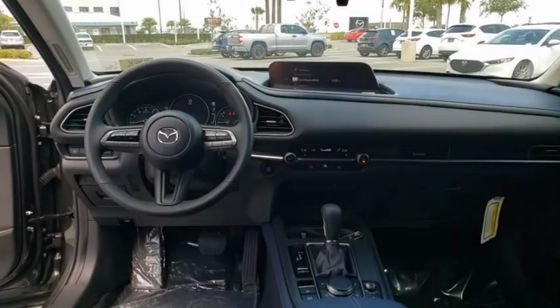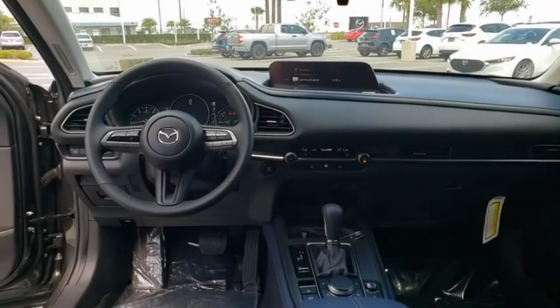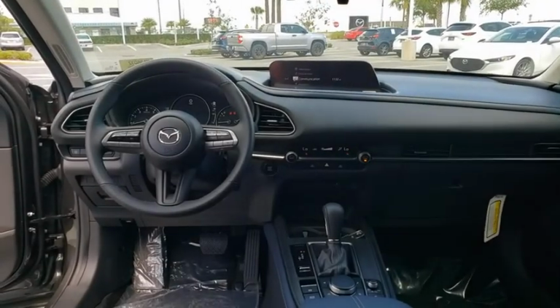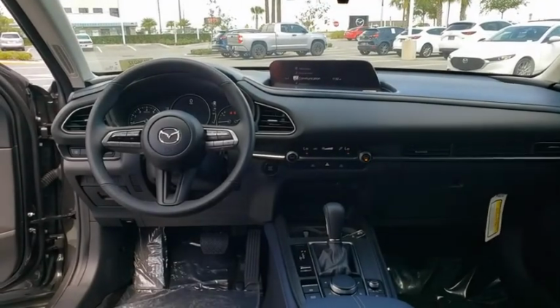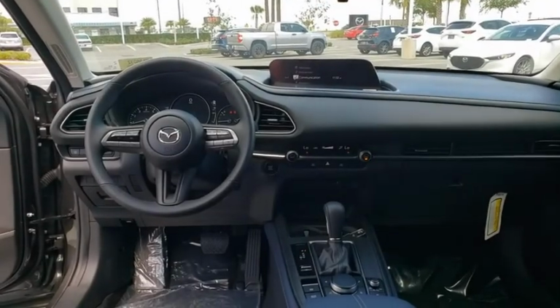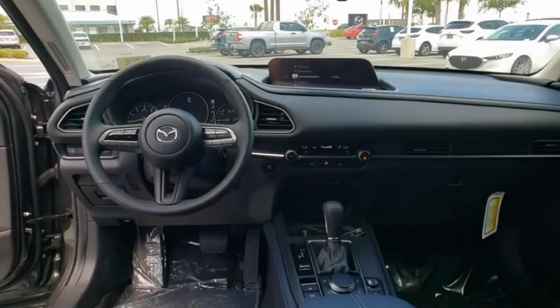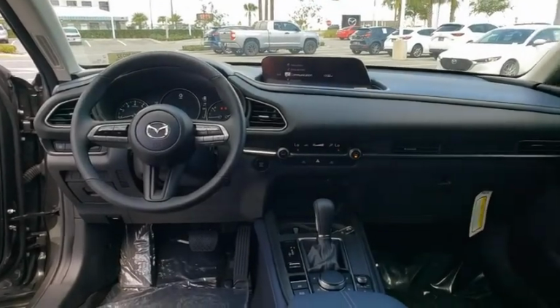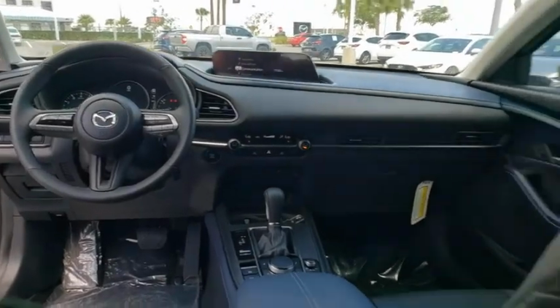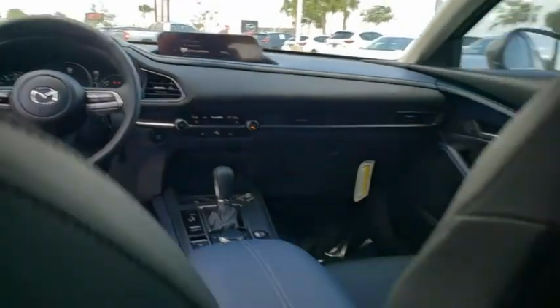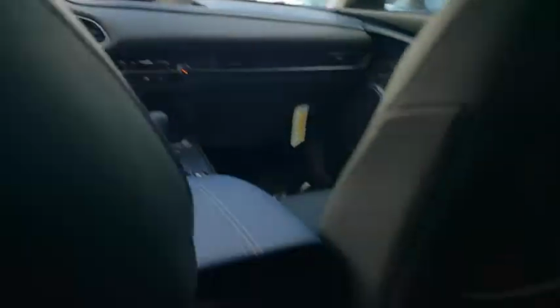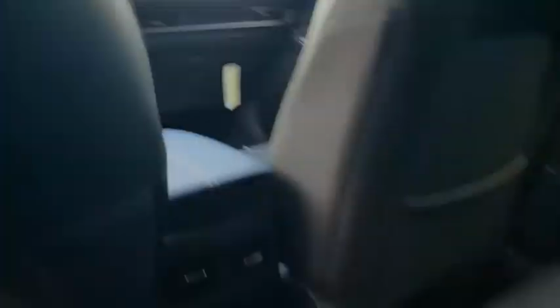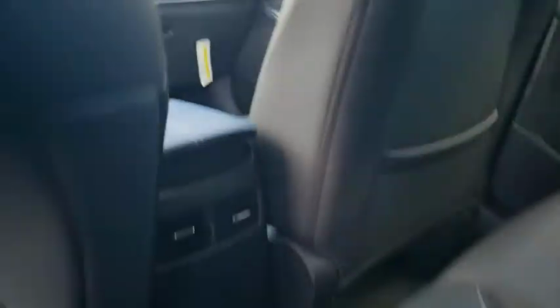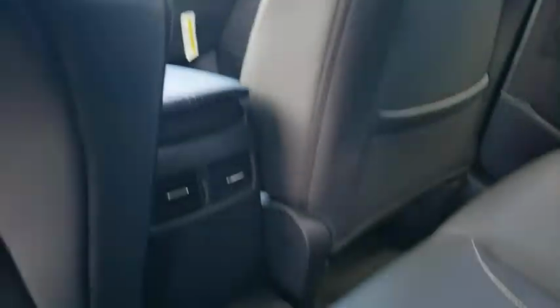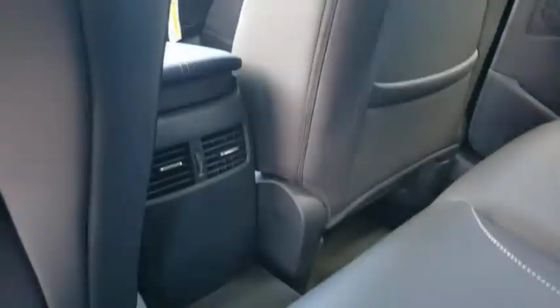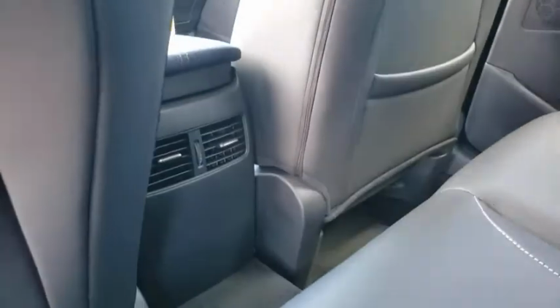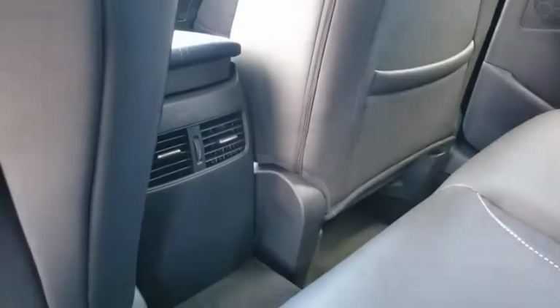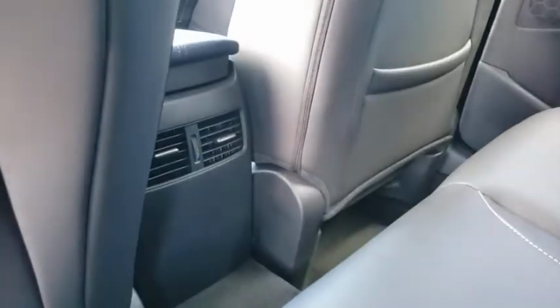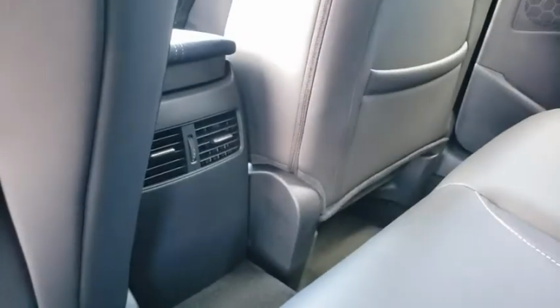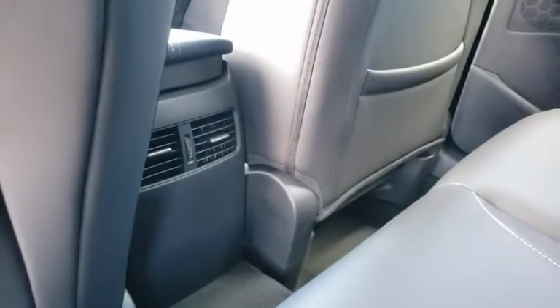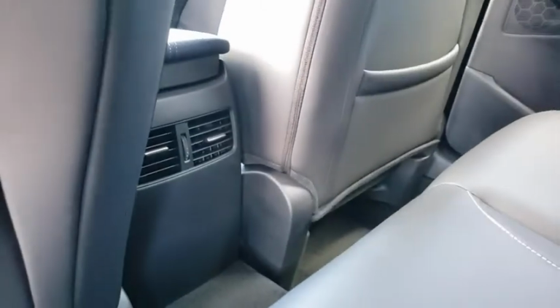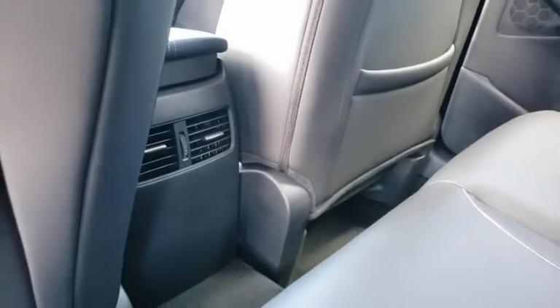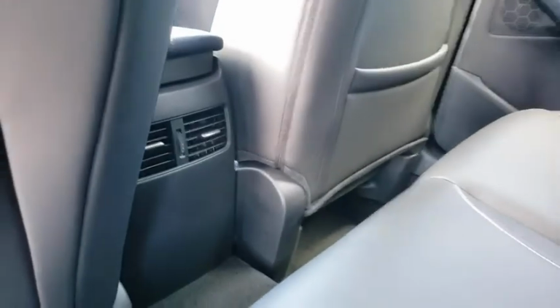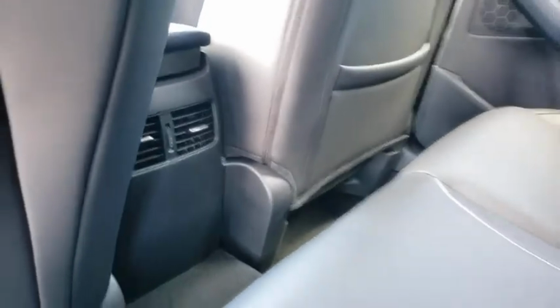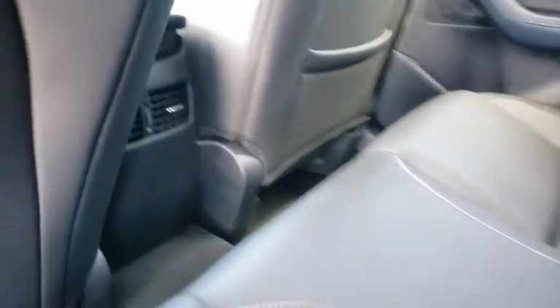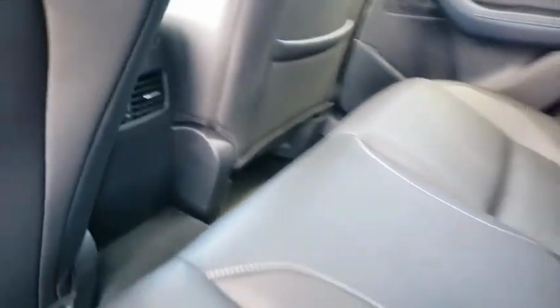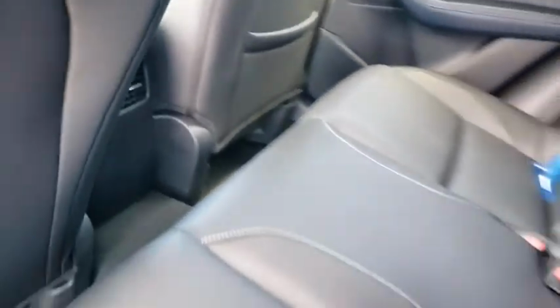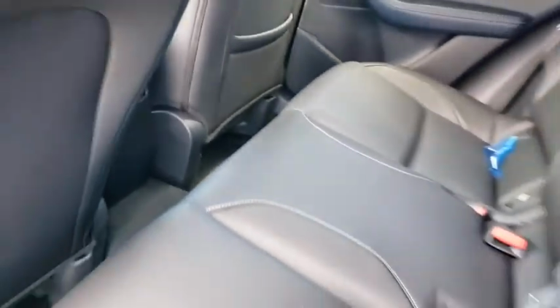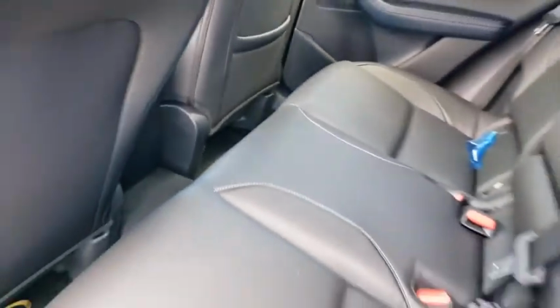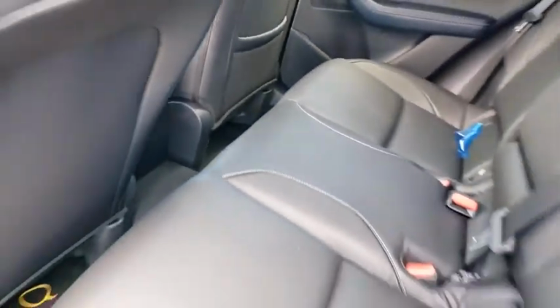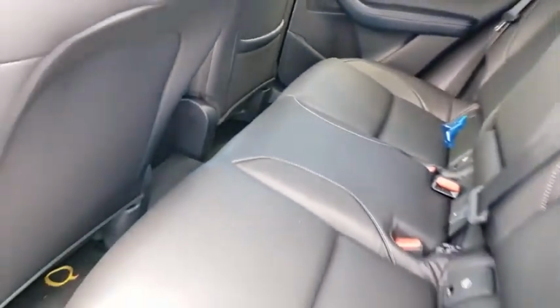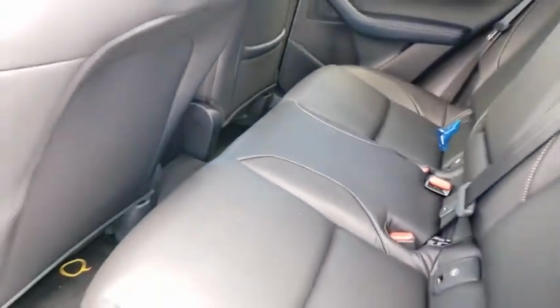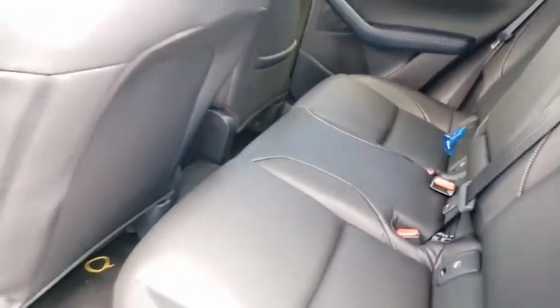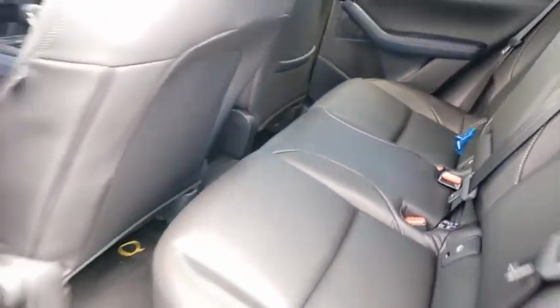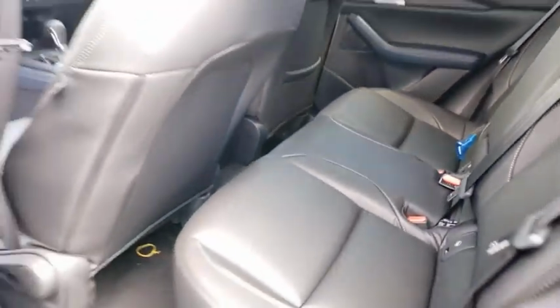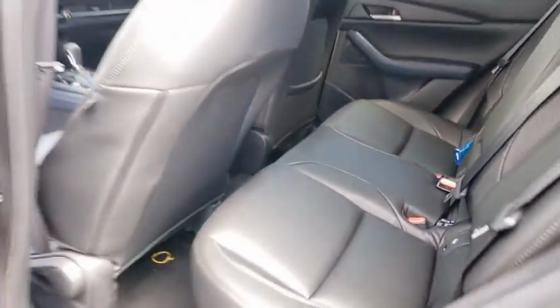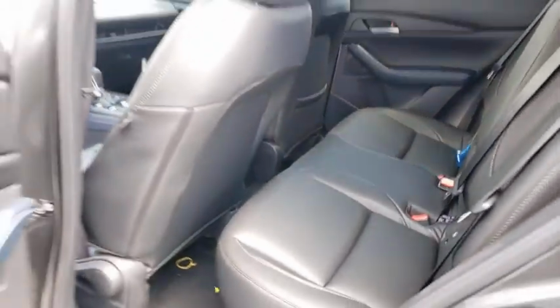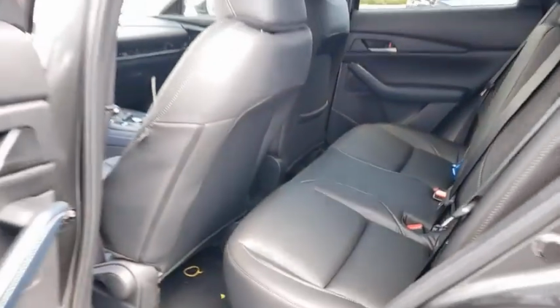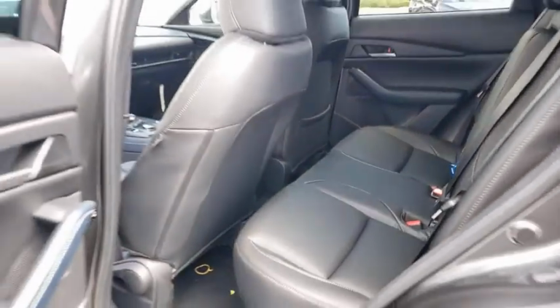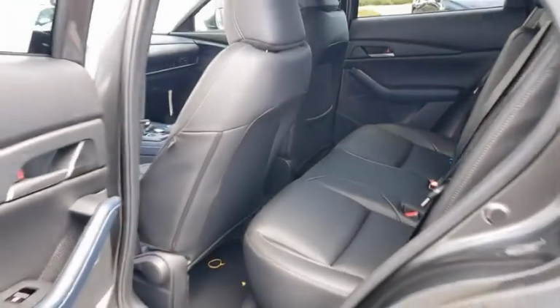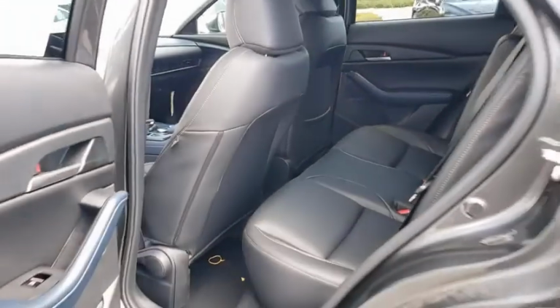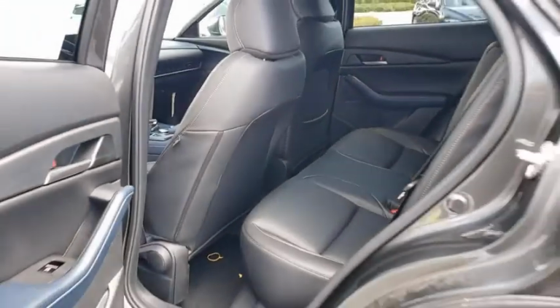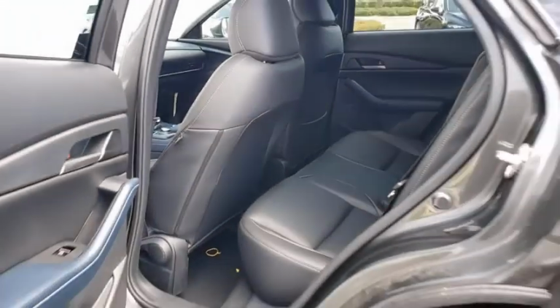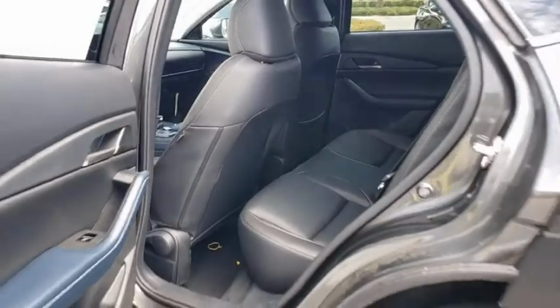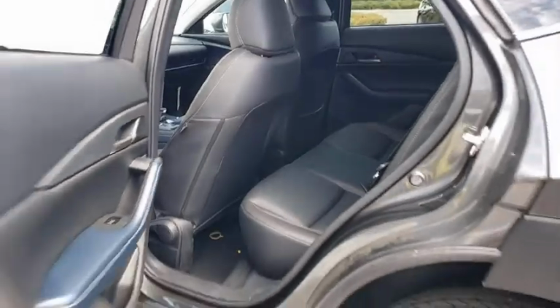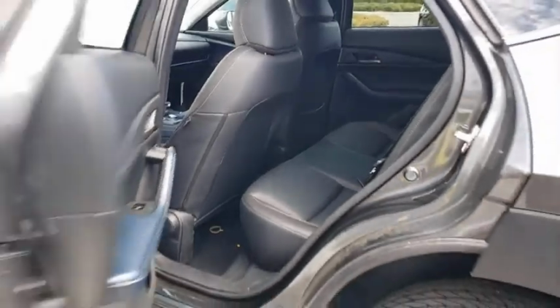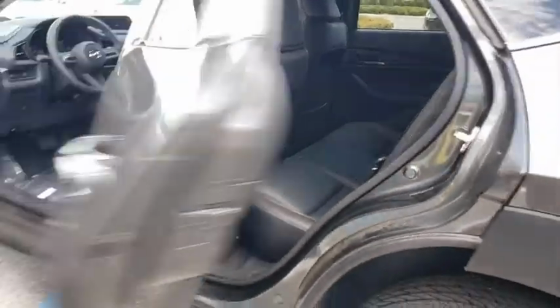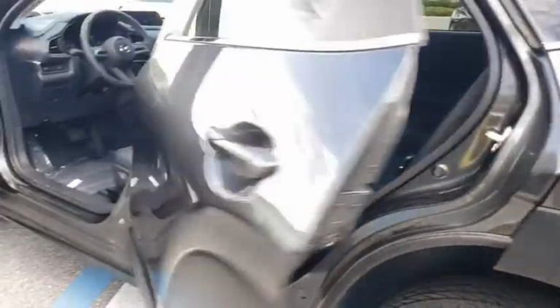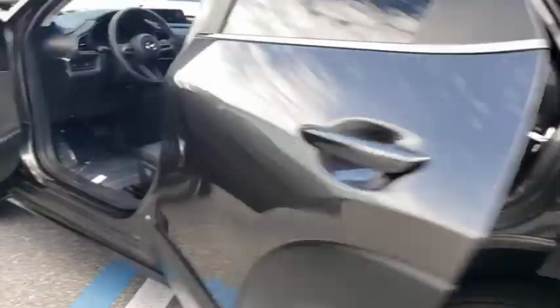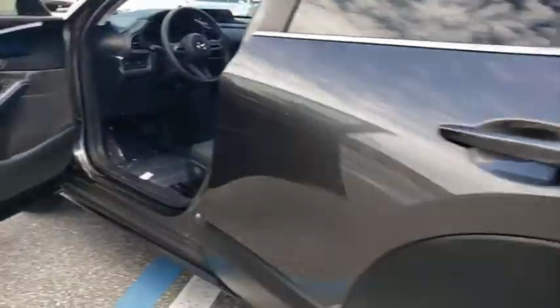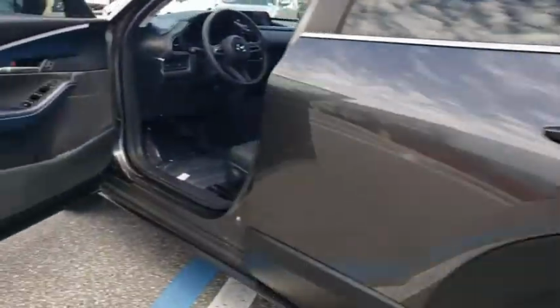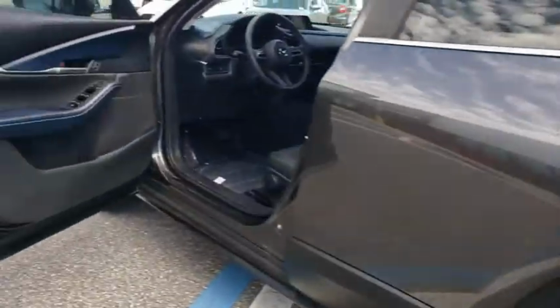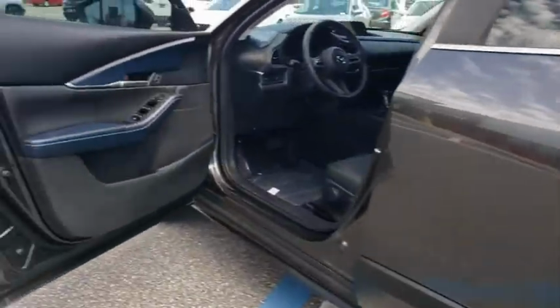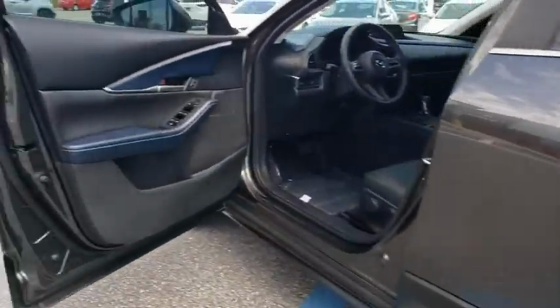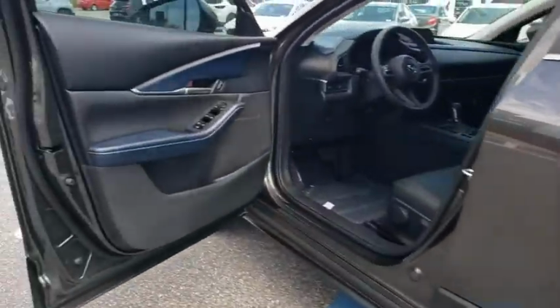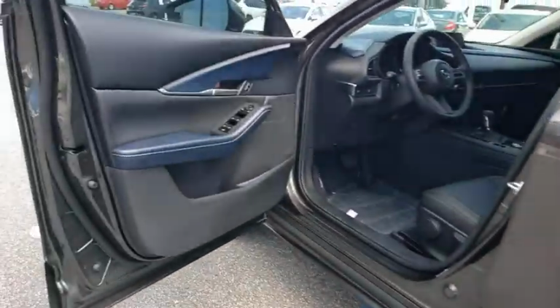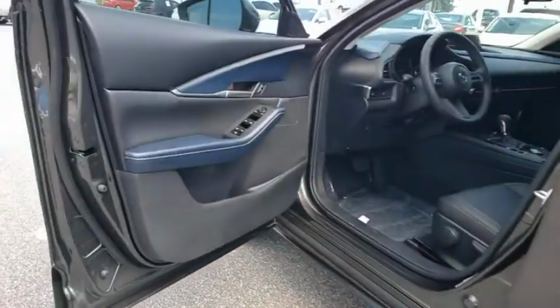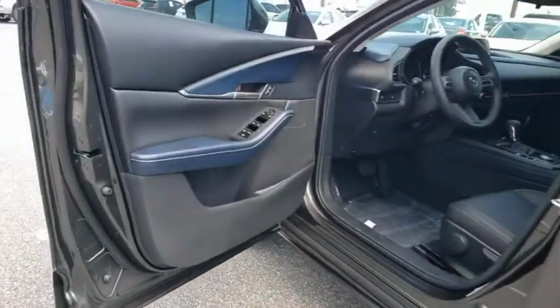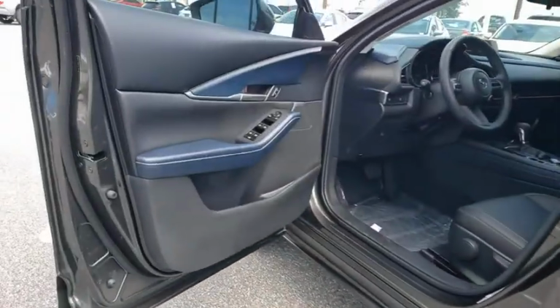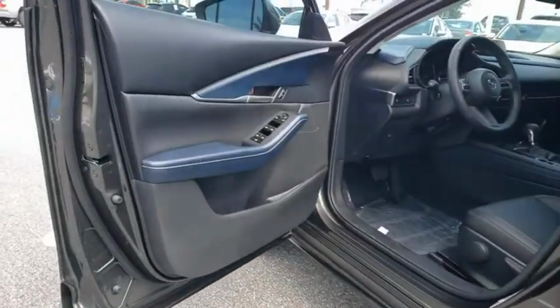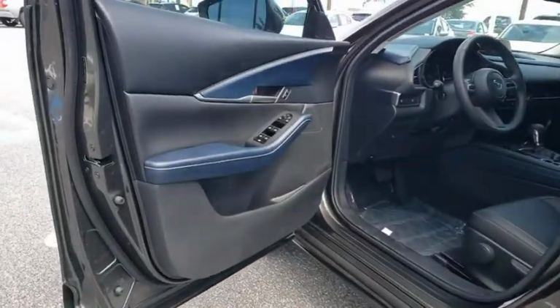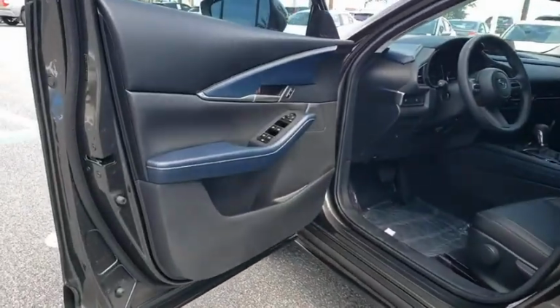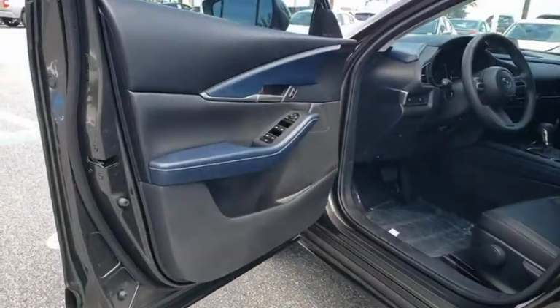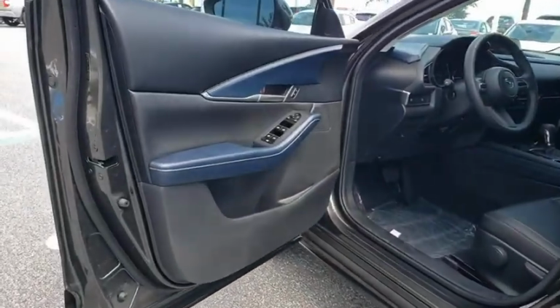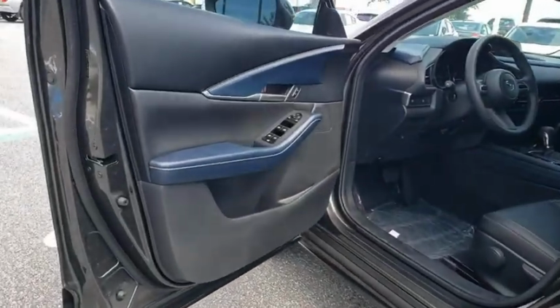Panic alarm, brake assist, remote keyless entry, rear window wiper, front bucket seats, driver vanity mirror.